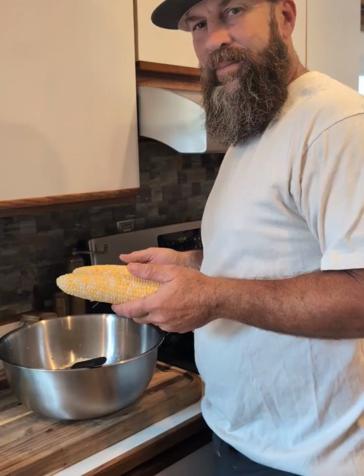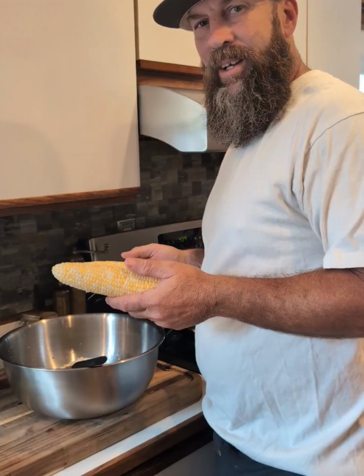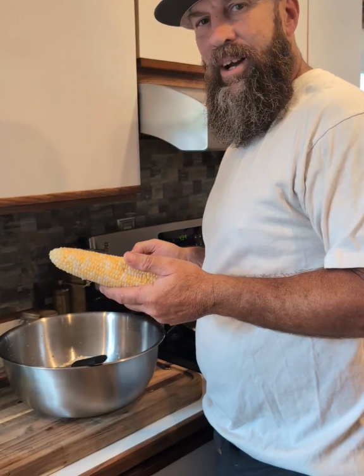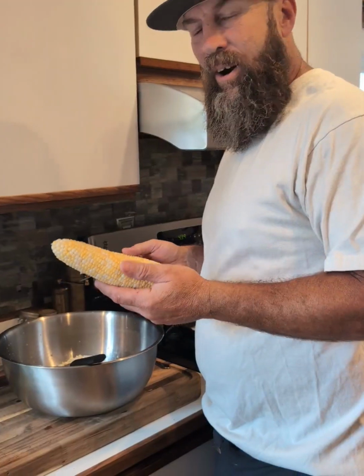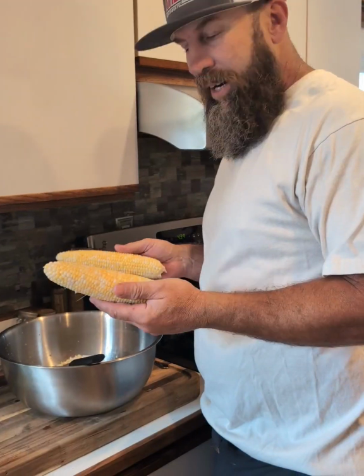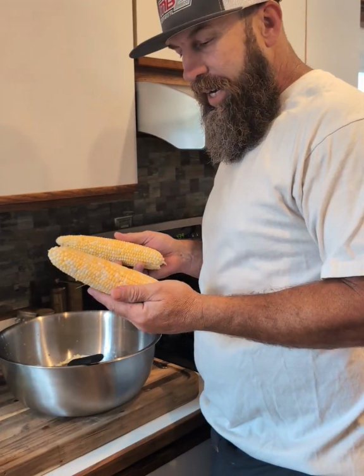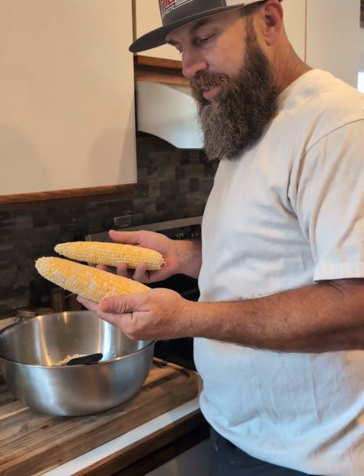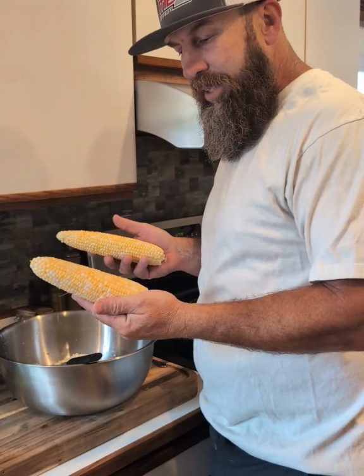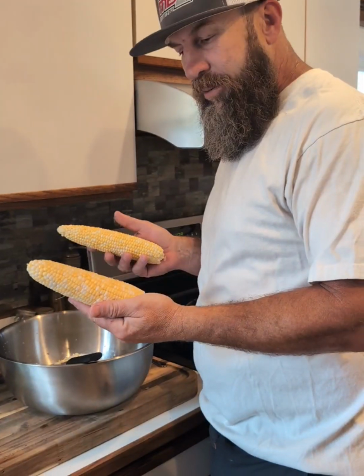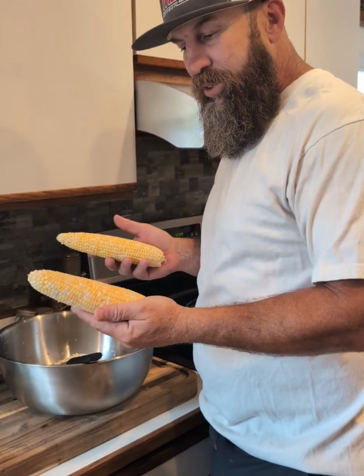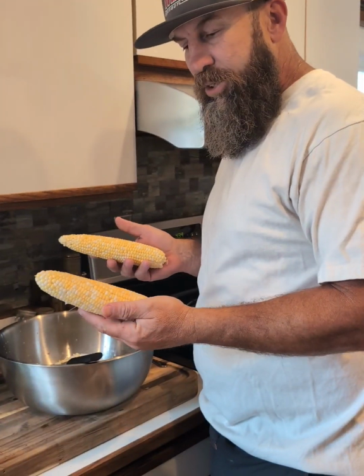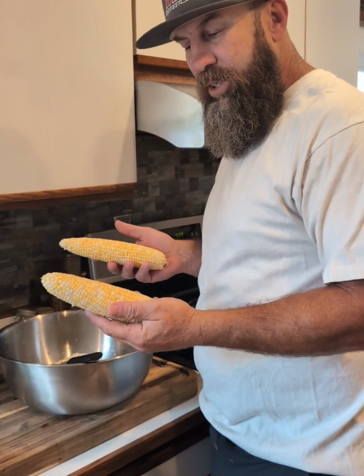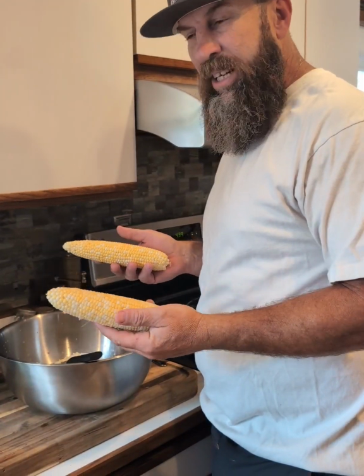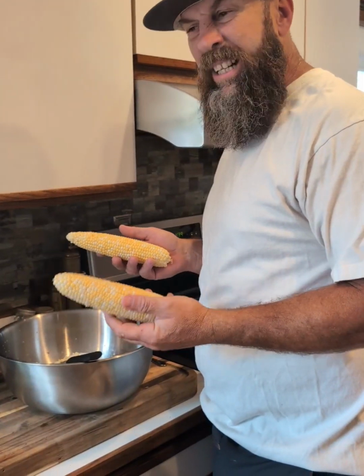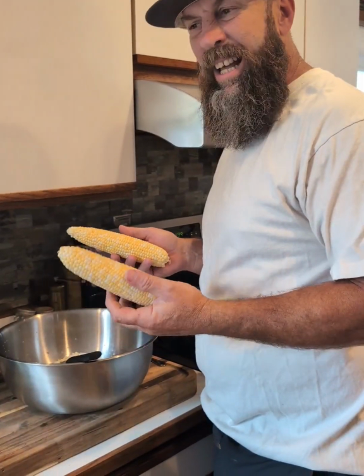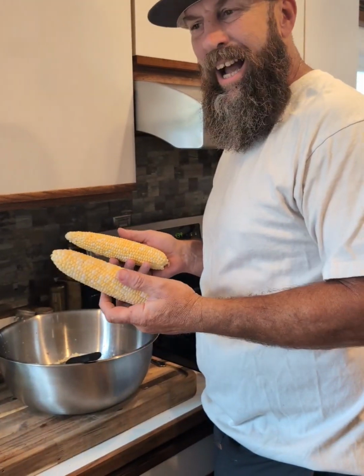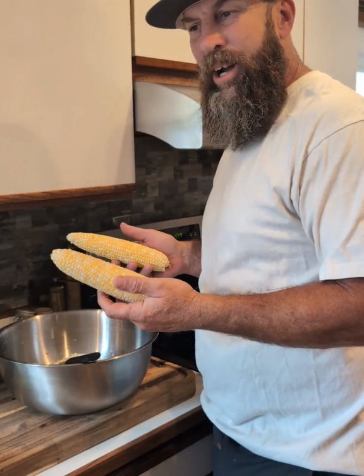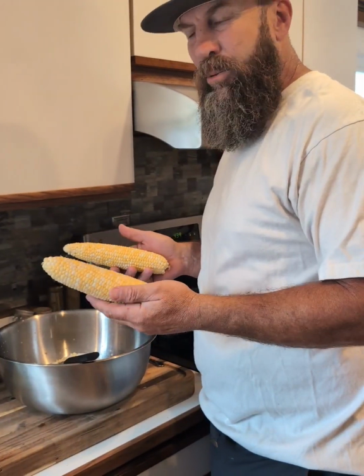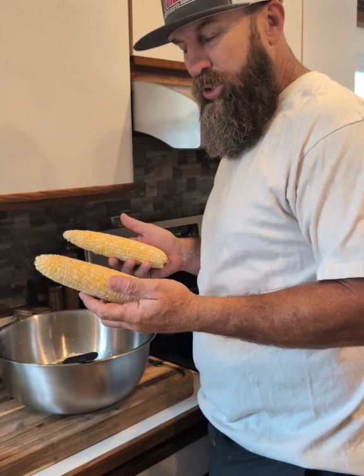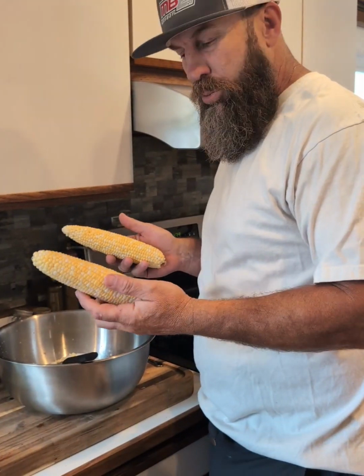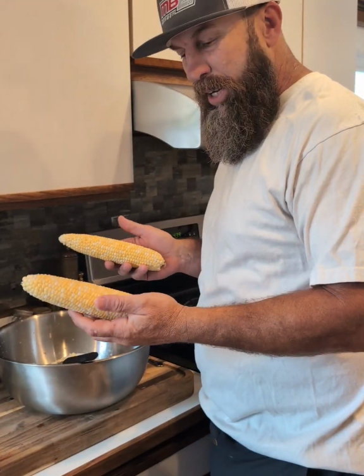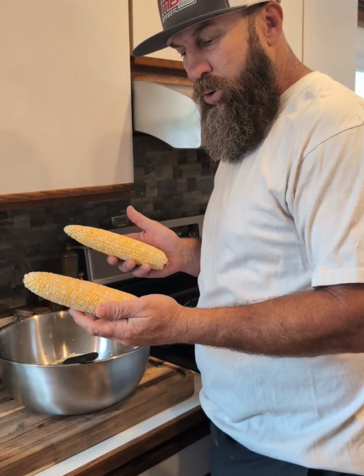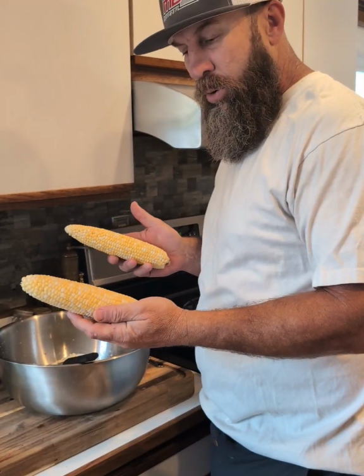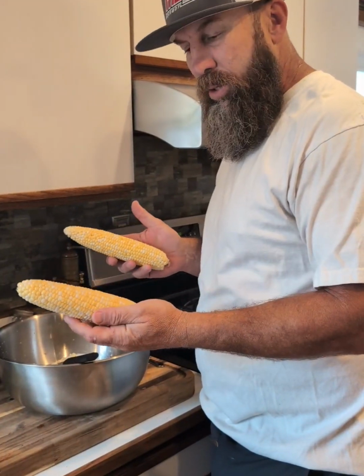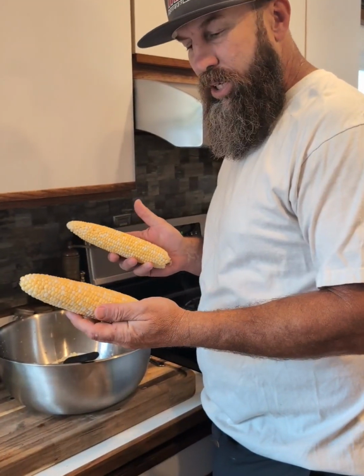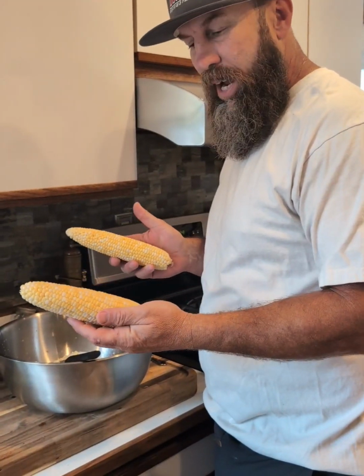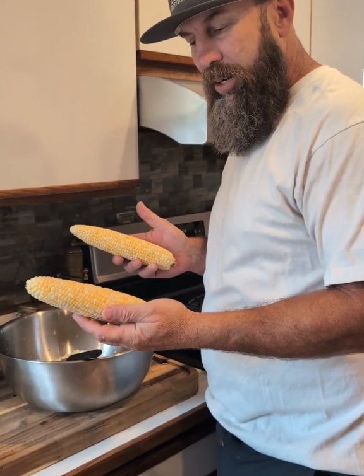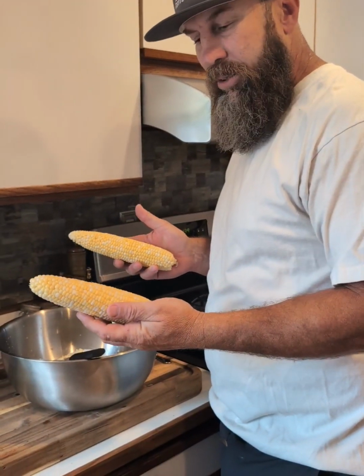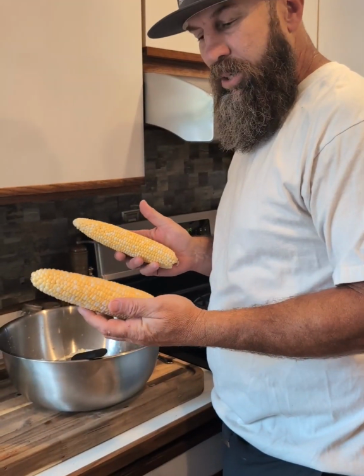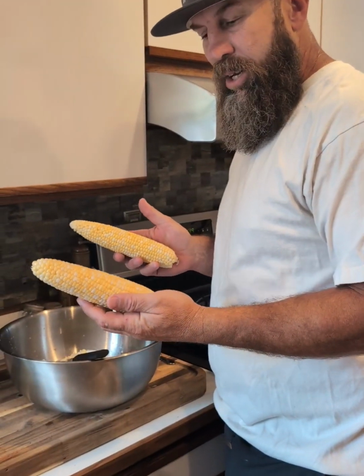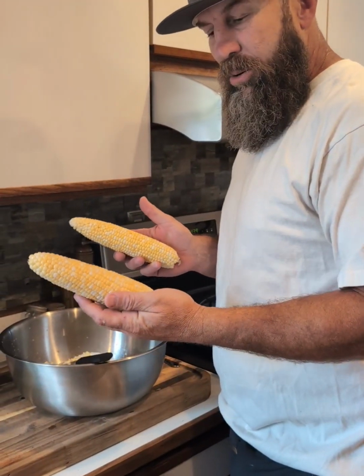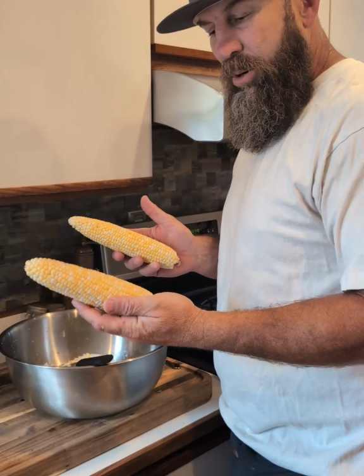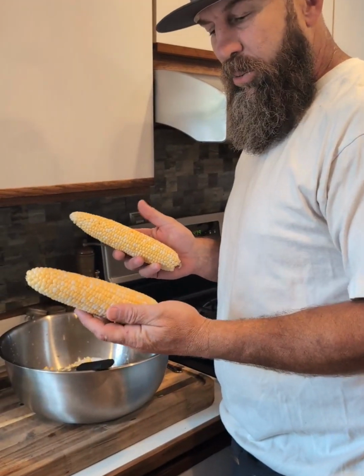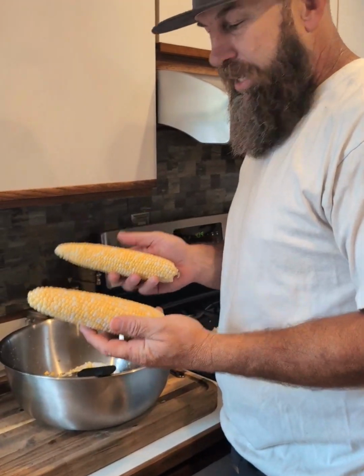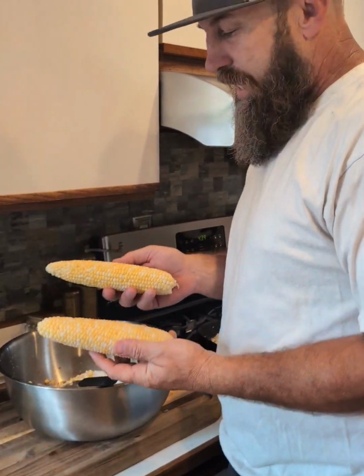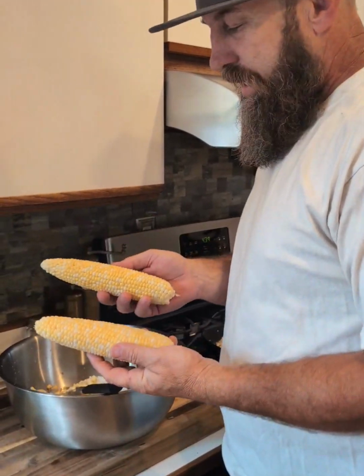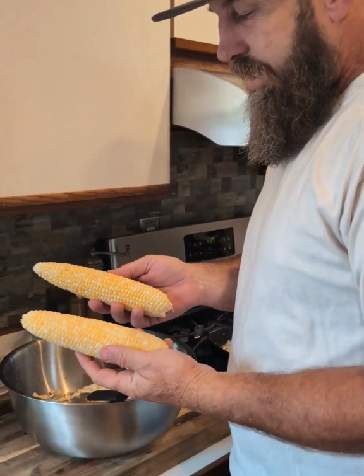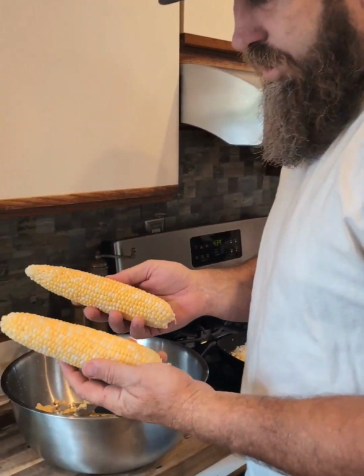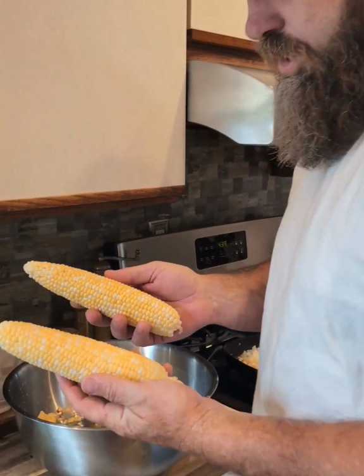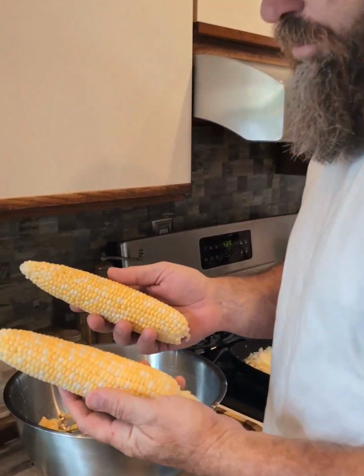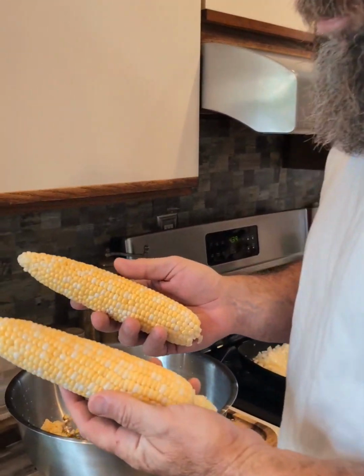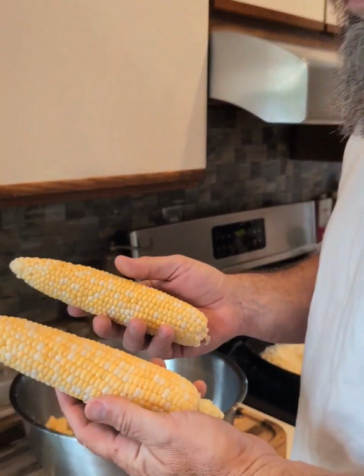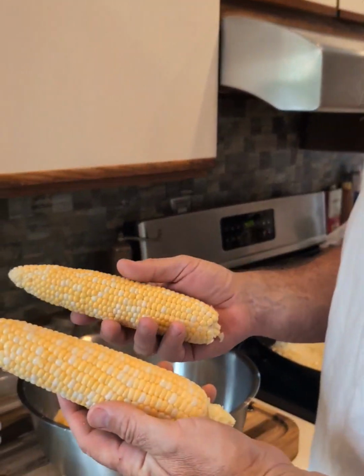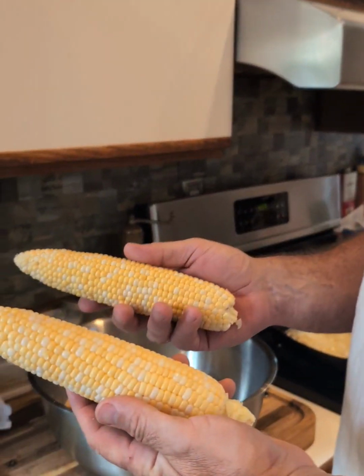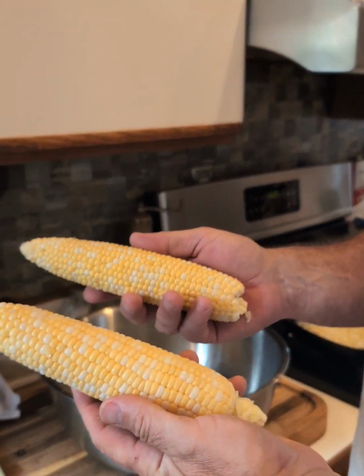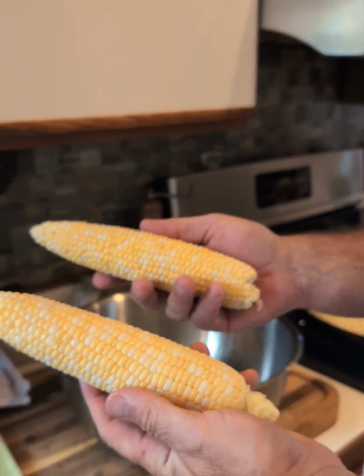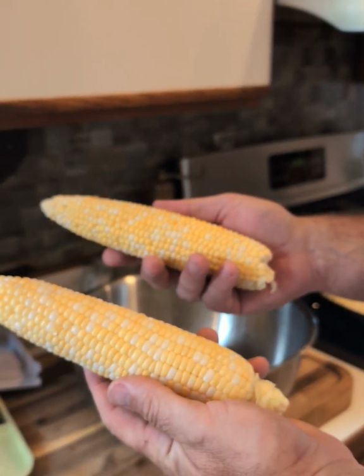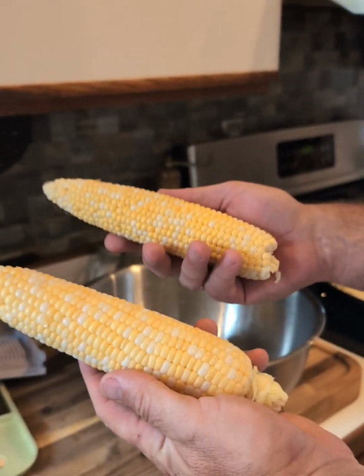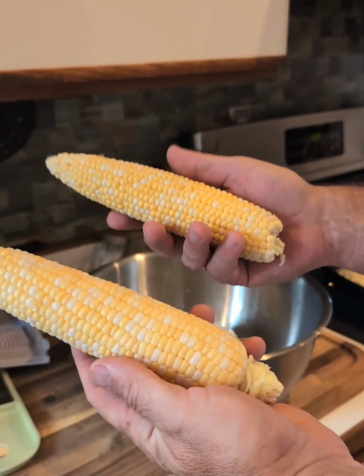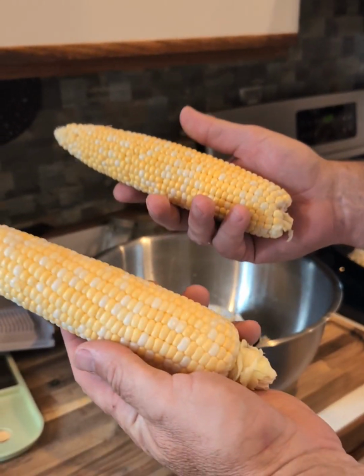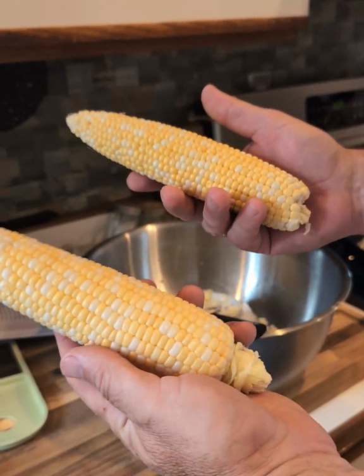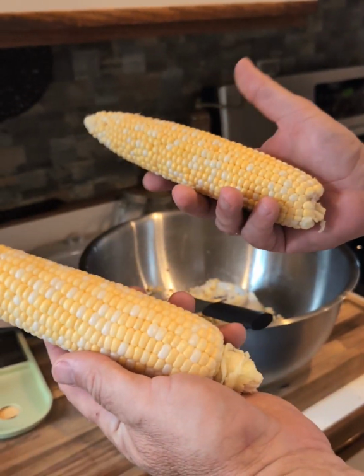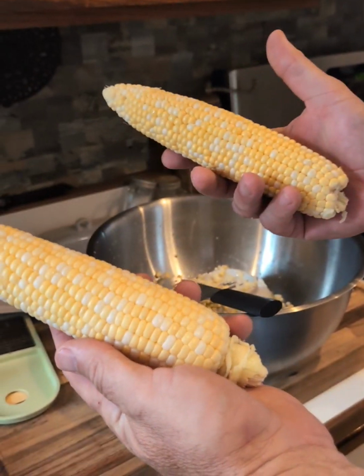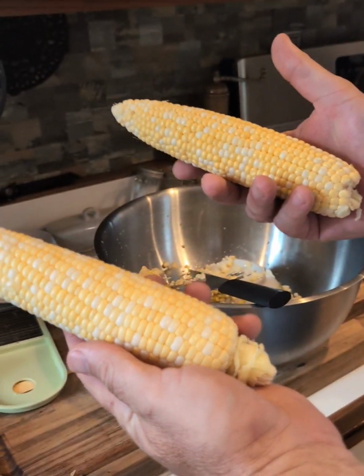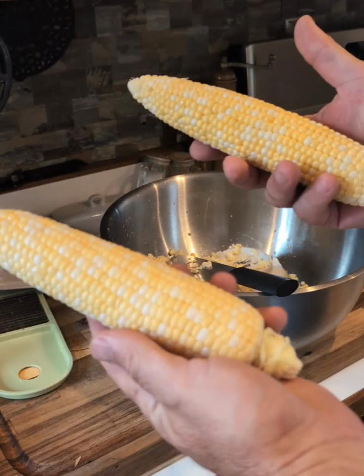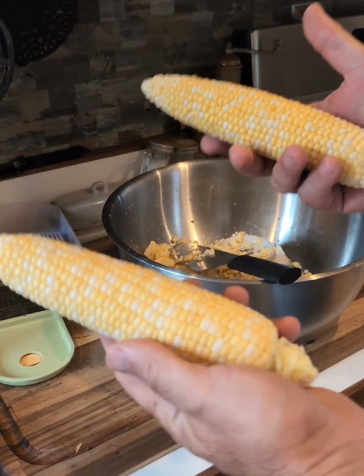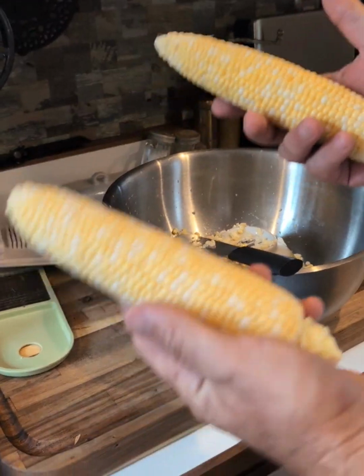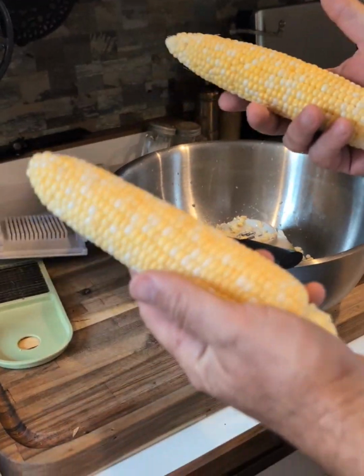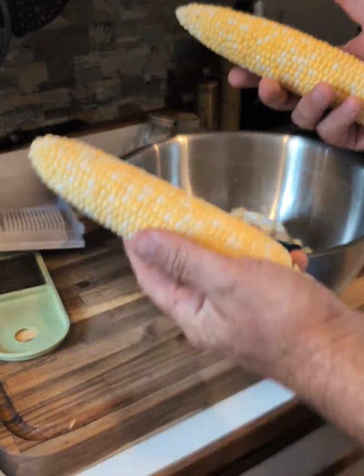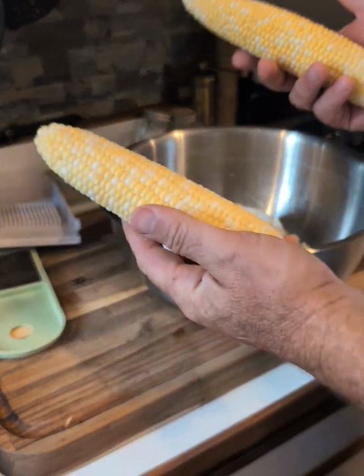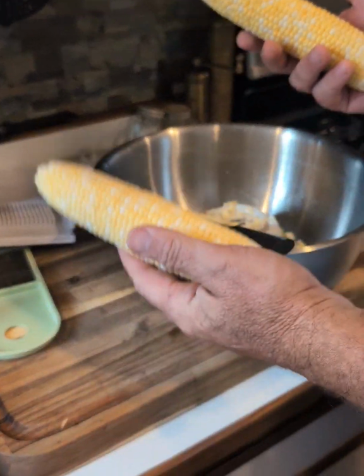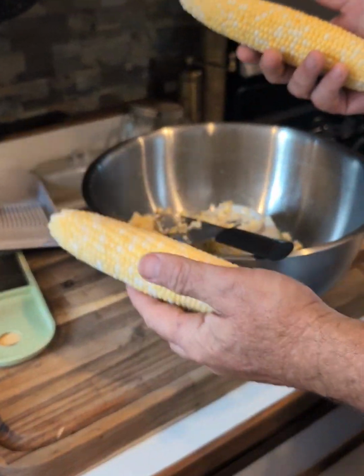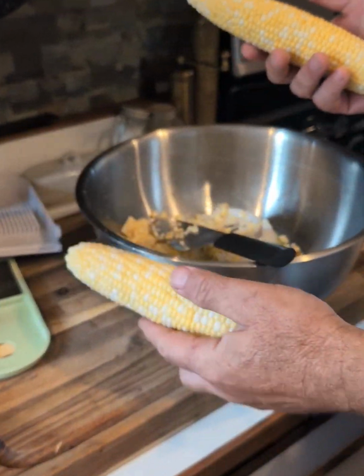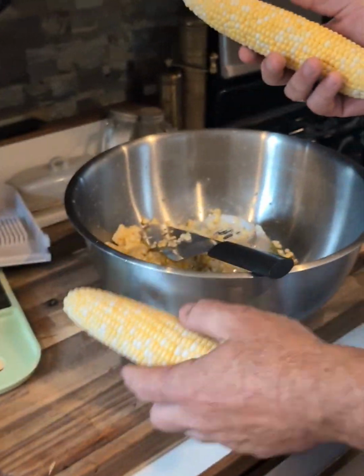All right guys, thank you for tuning in to the Iowa Sweet Corn channel. What we got here is some bi-color cotton candy Iowa Sweet Corn.